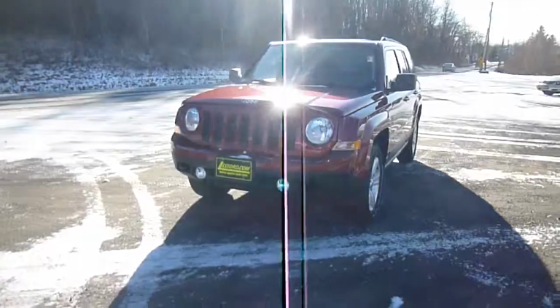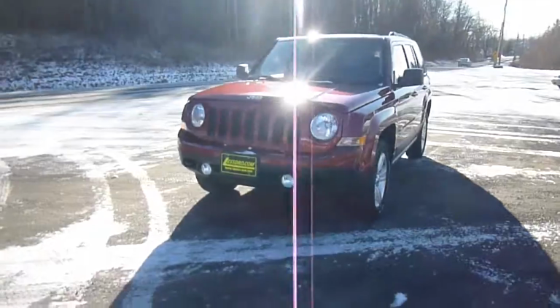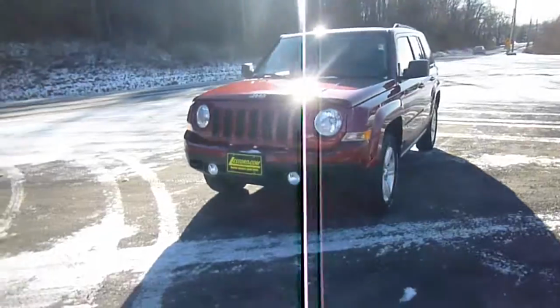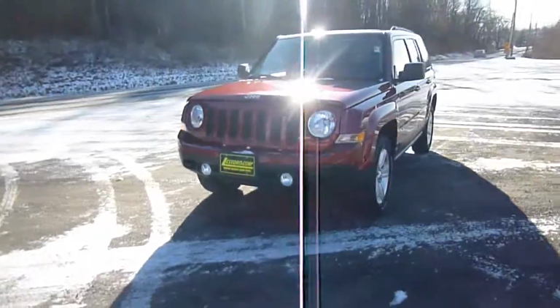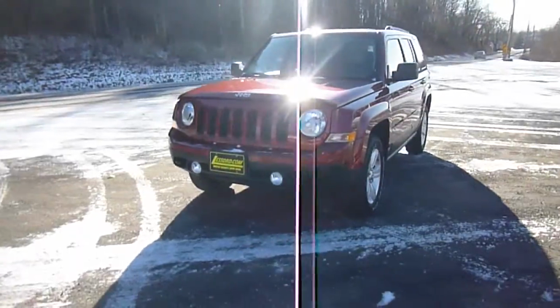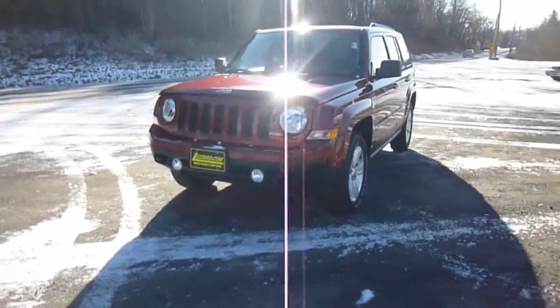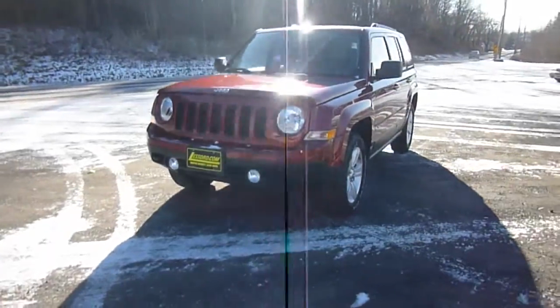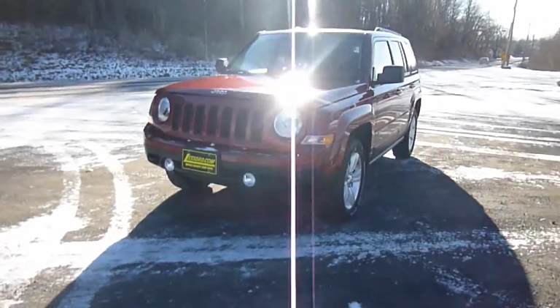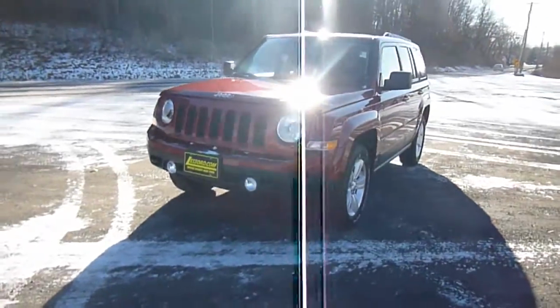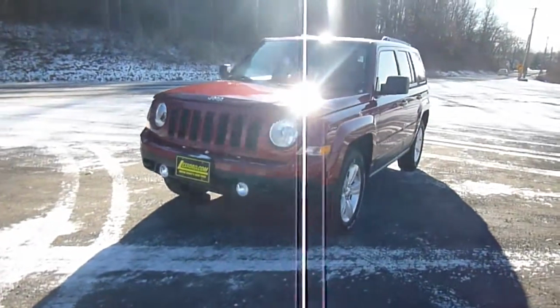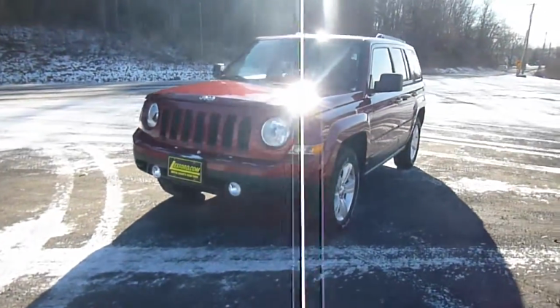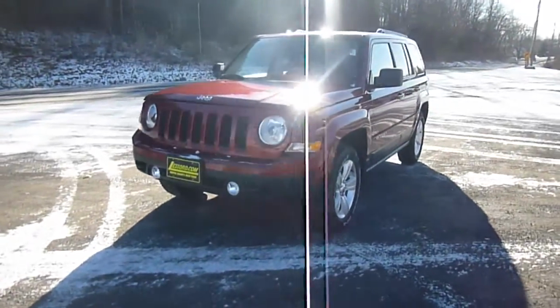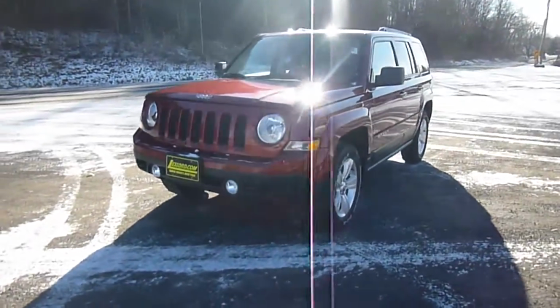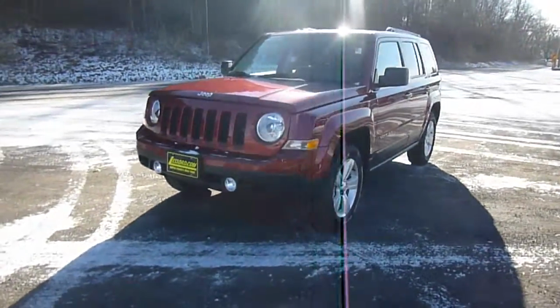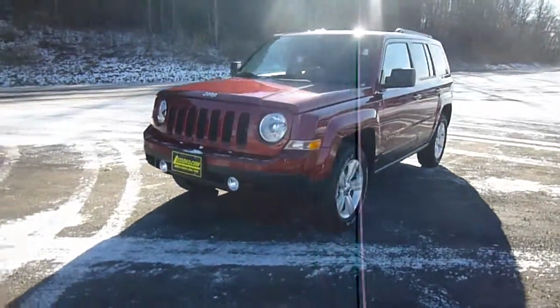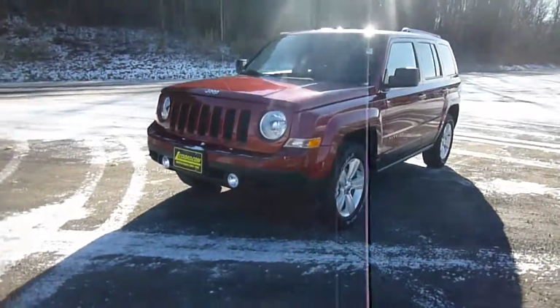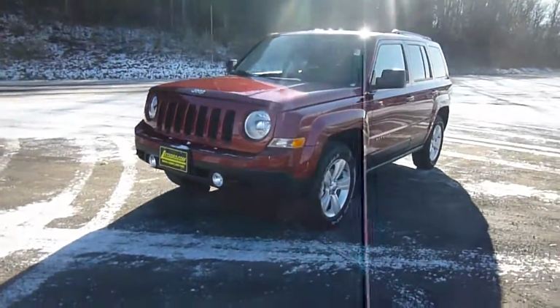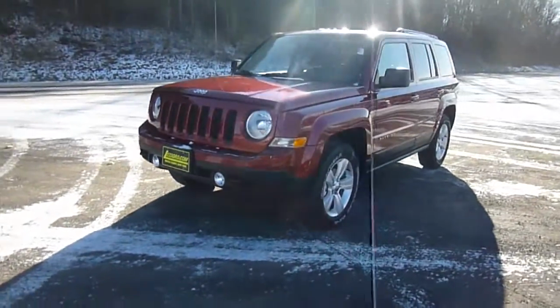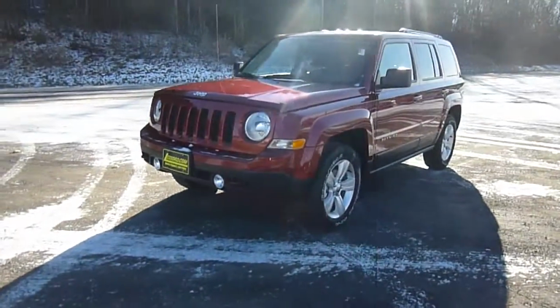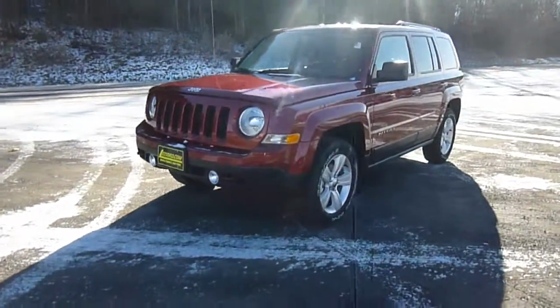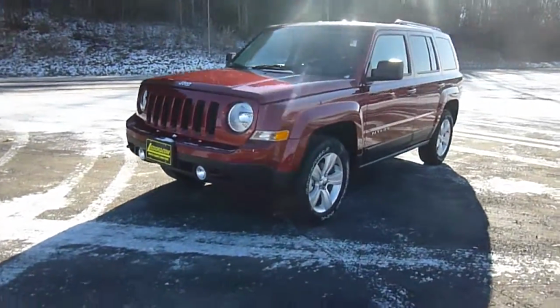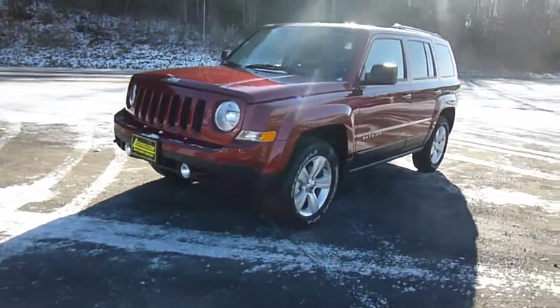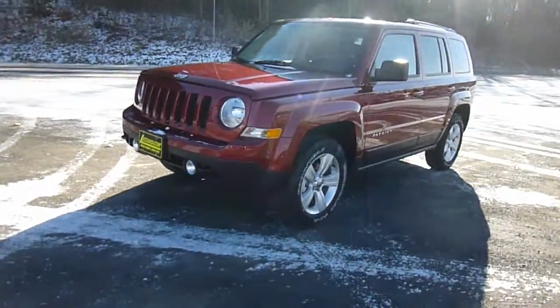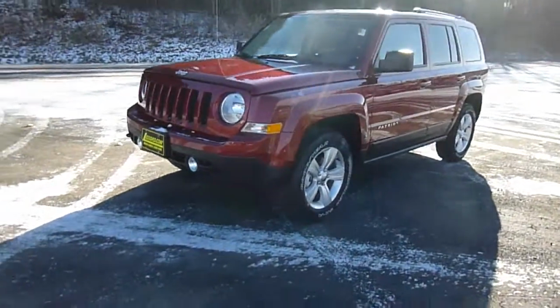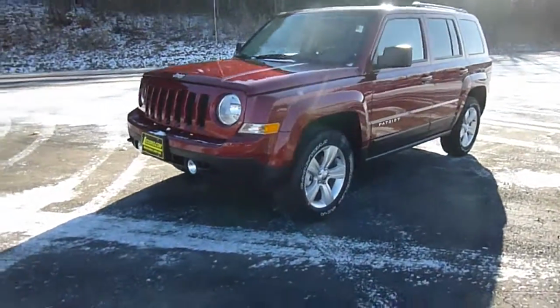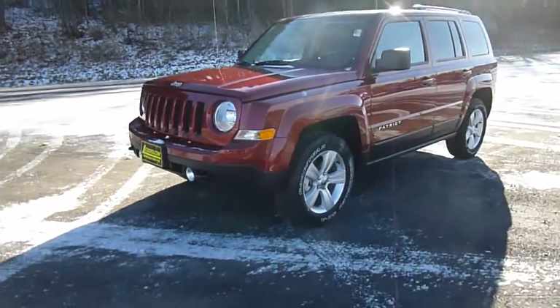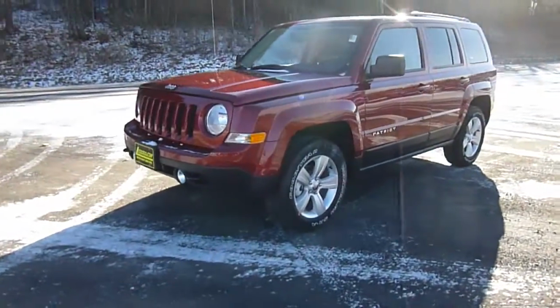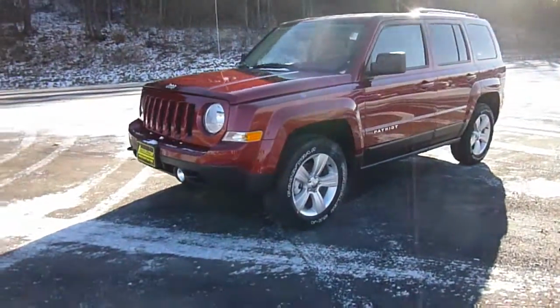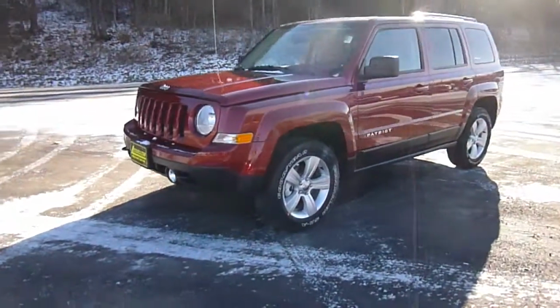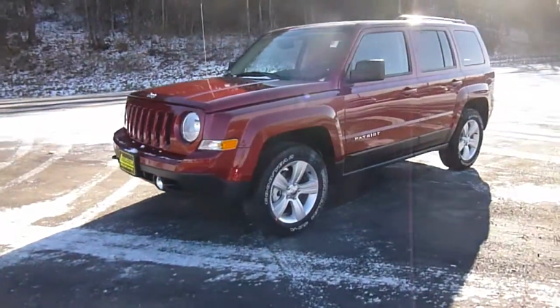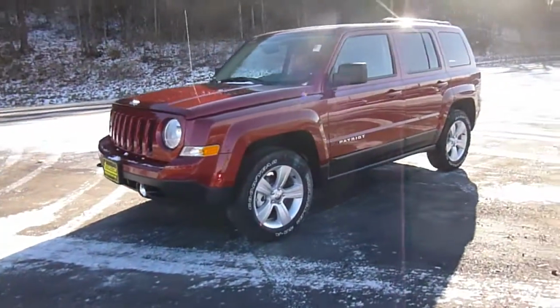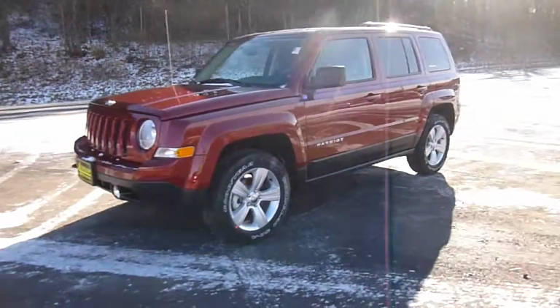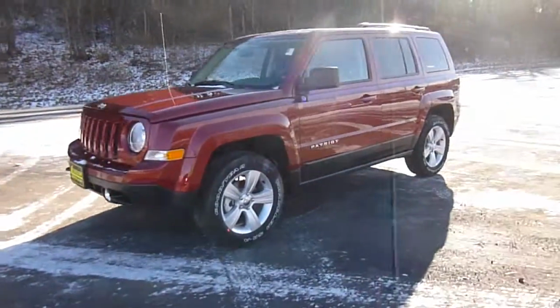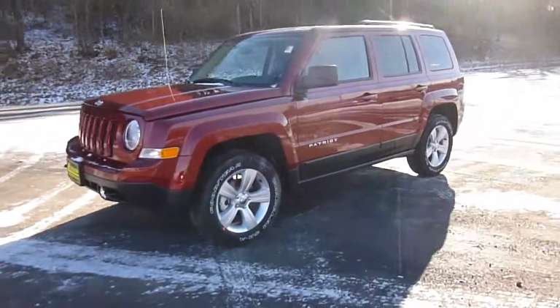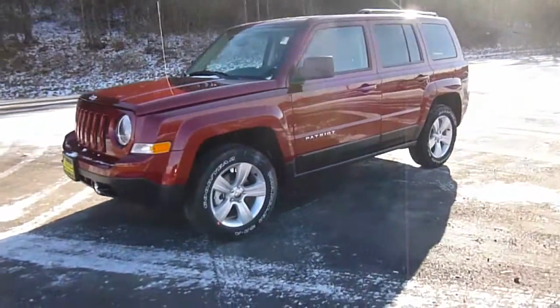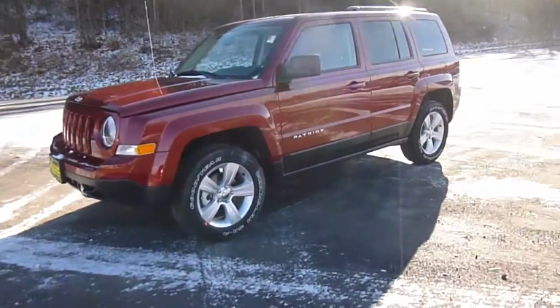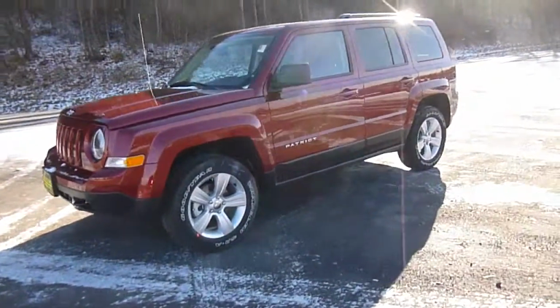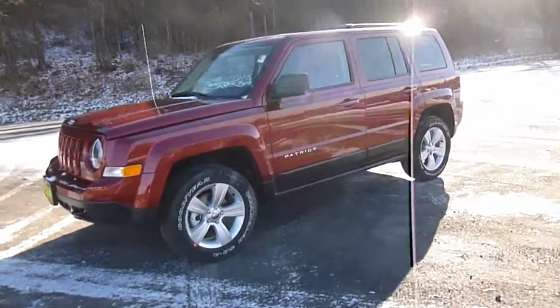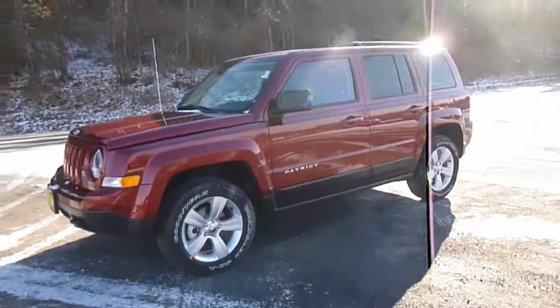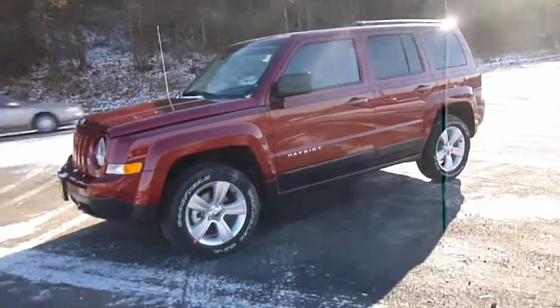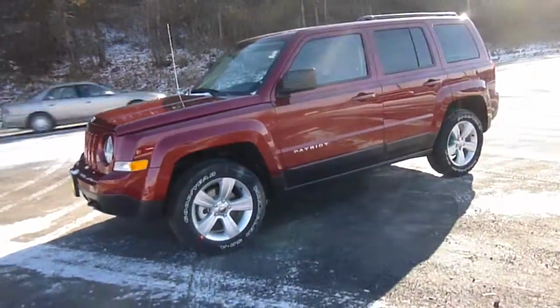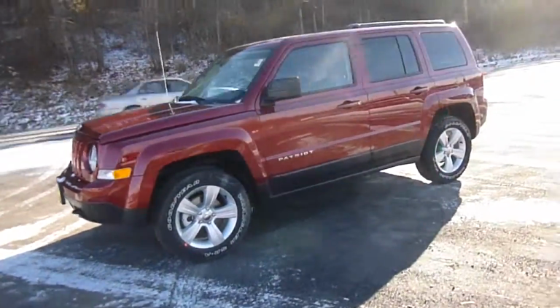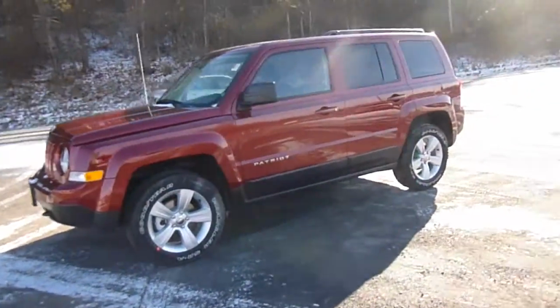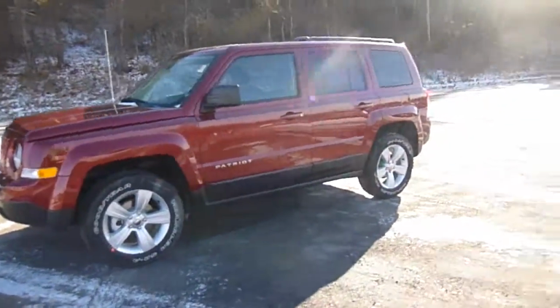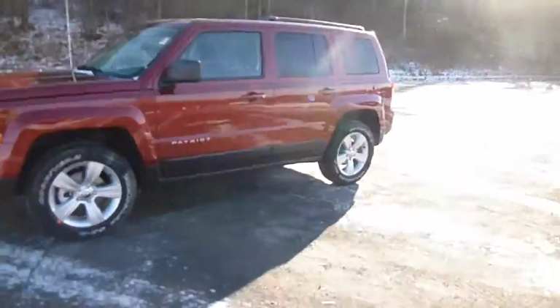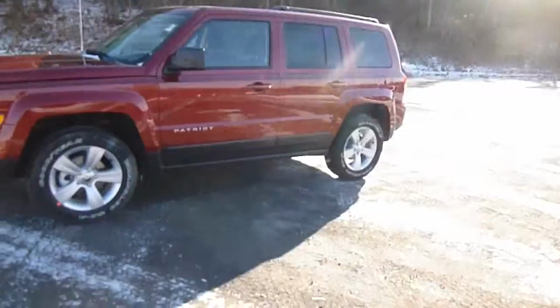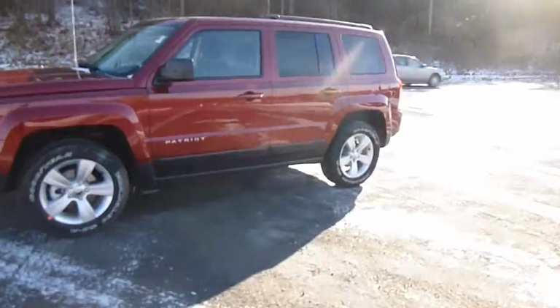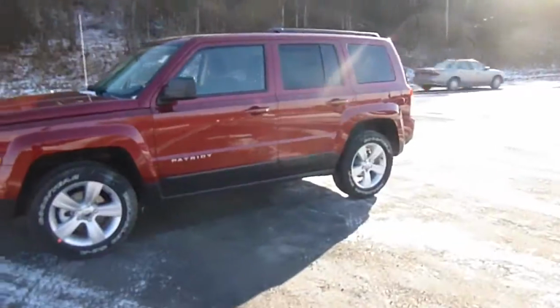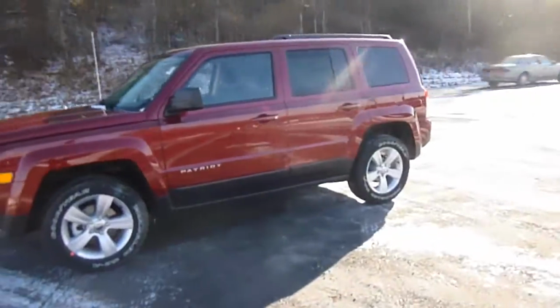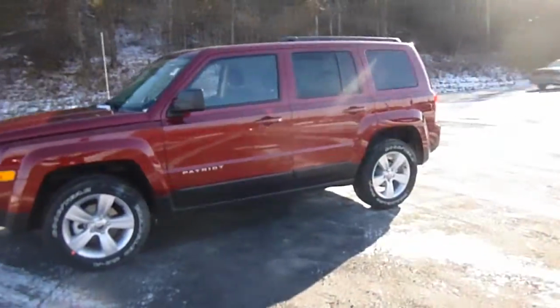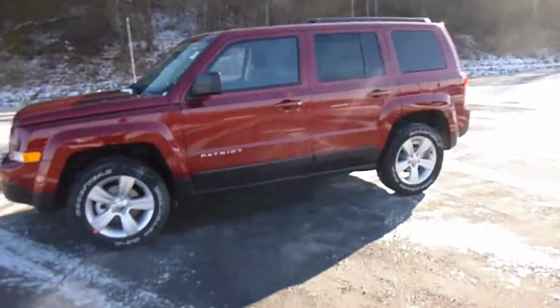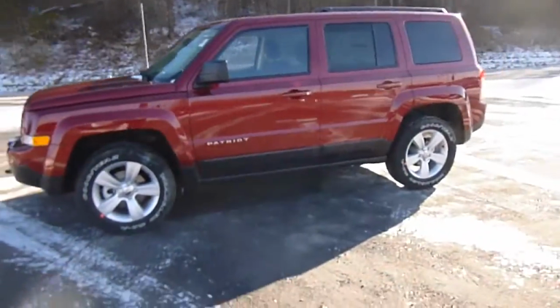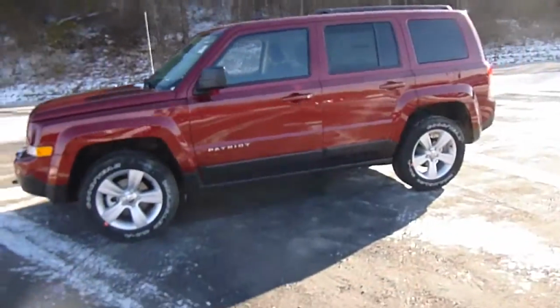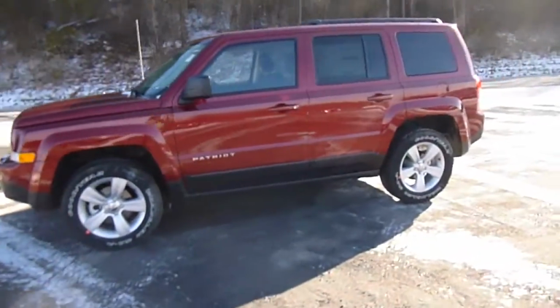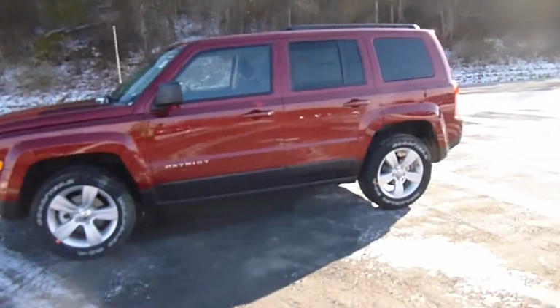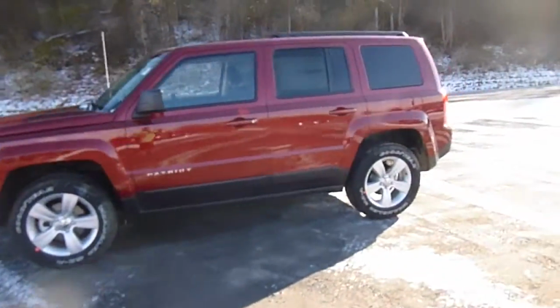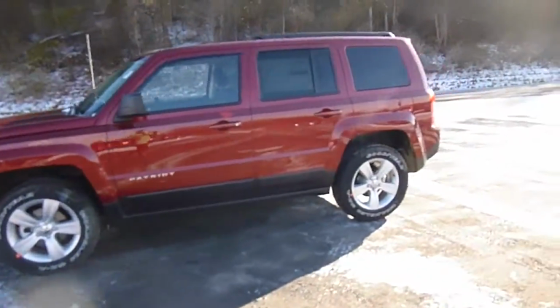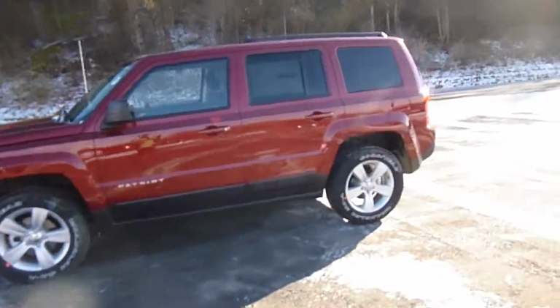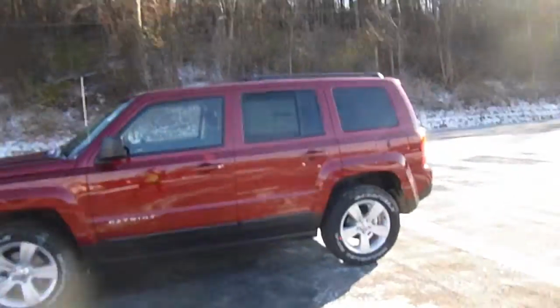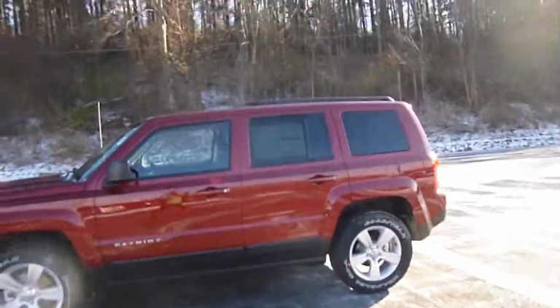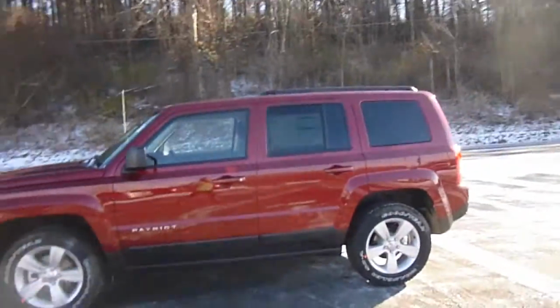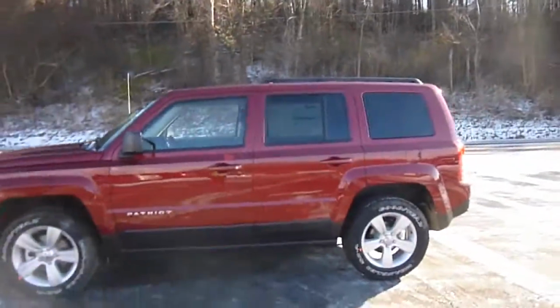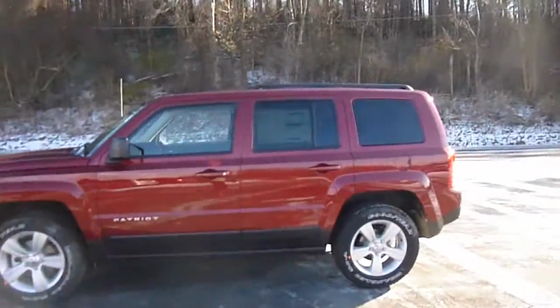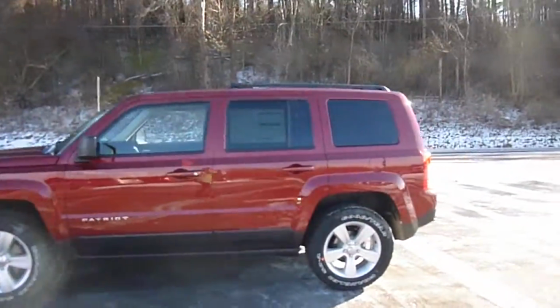This is Sord Chrysler Products in Sordis, New York, looking at a brand new 2015 Jeep Patriot in a deep cherry red. Real cool looking color.